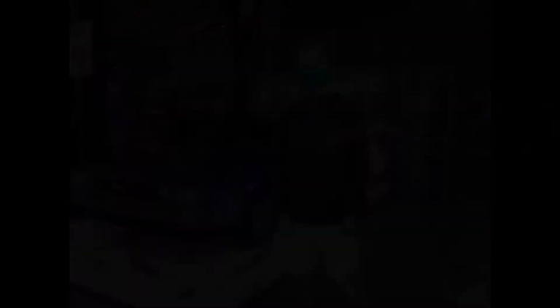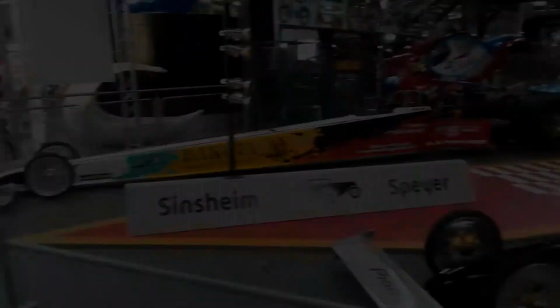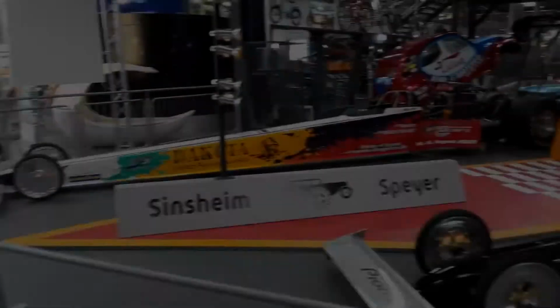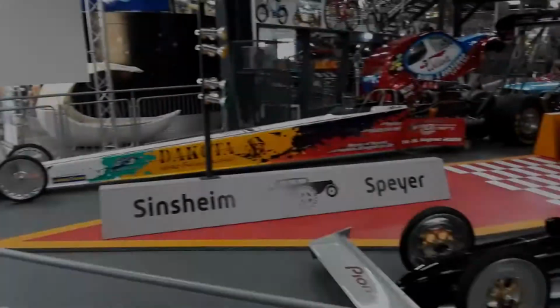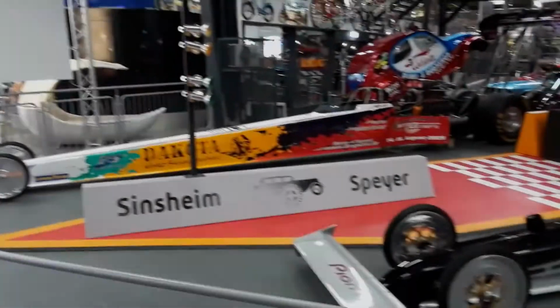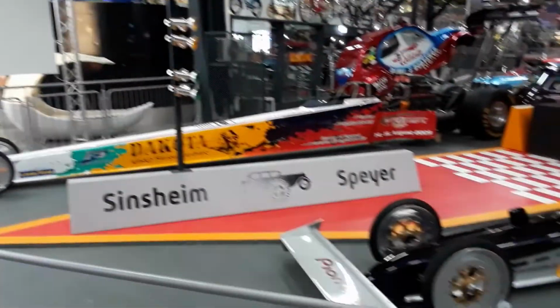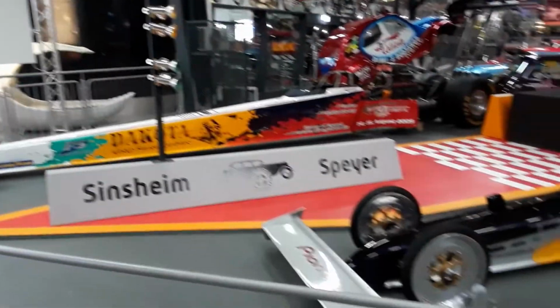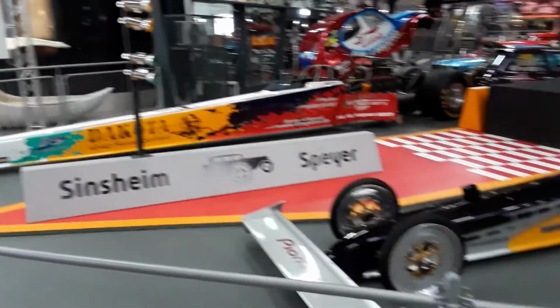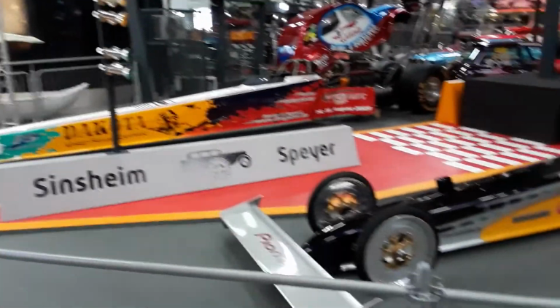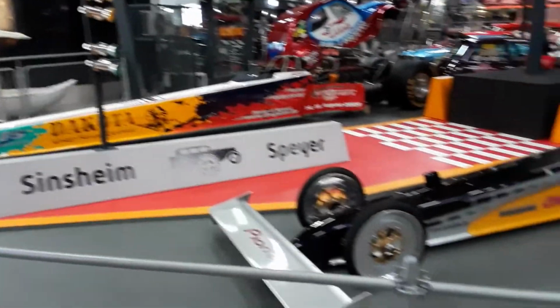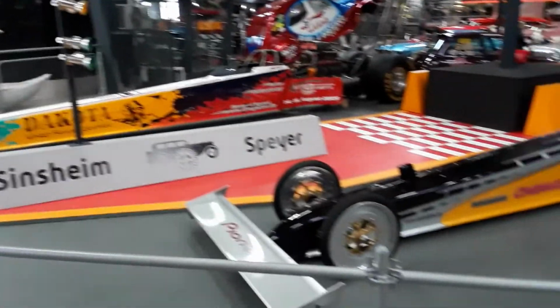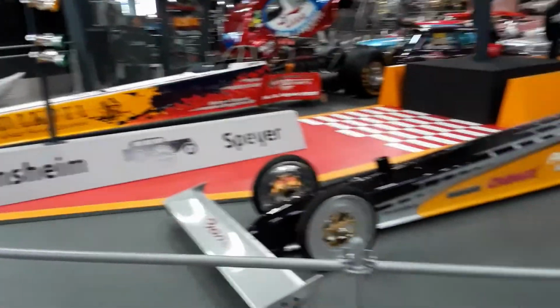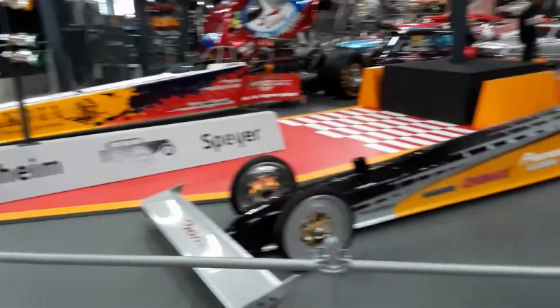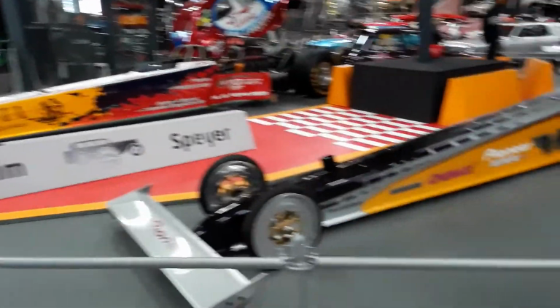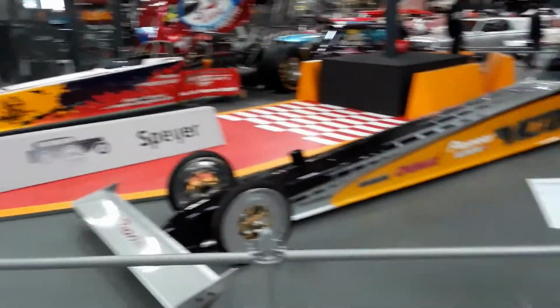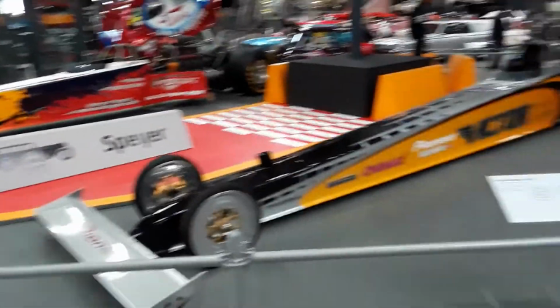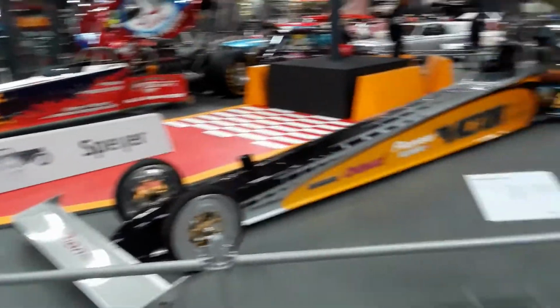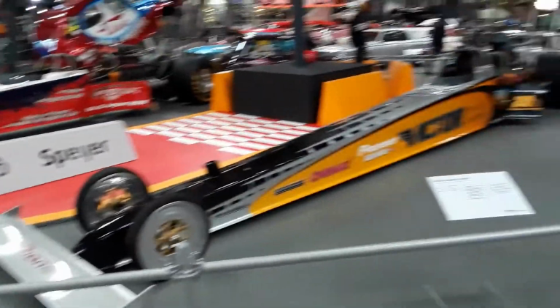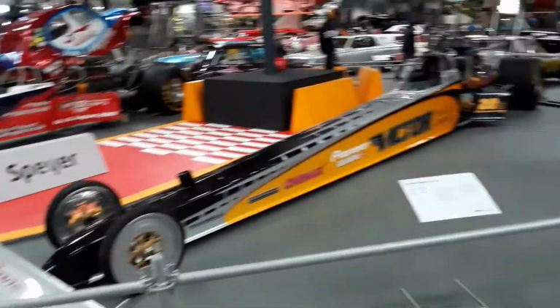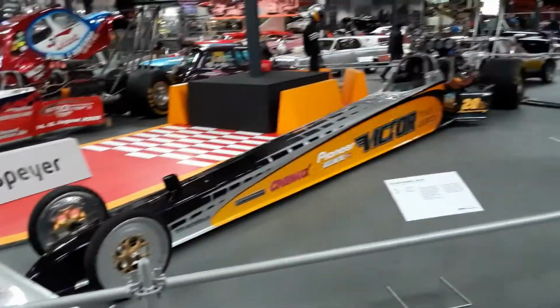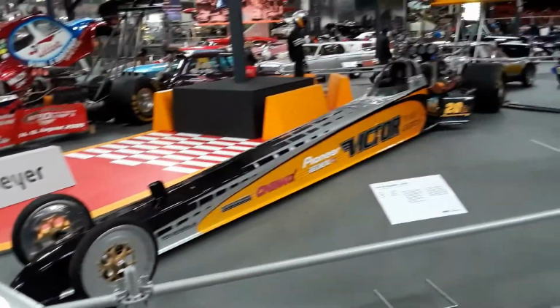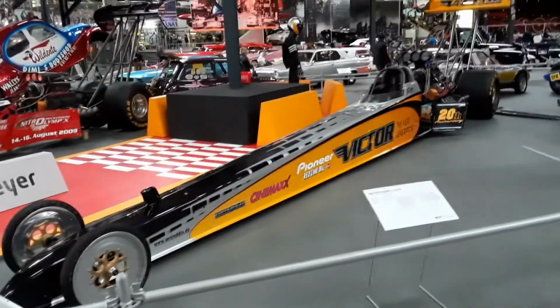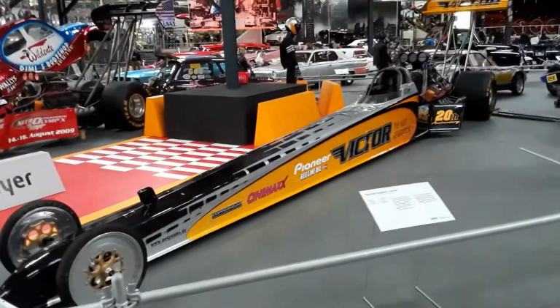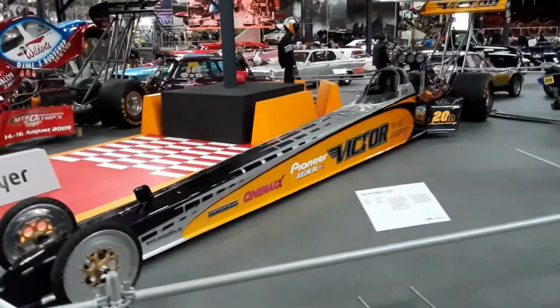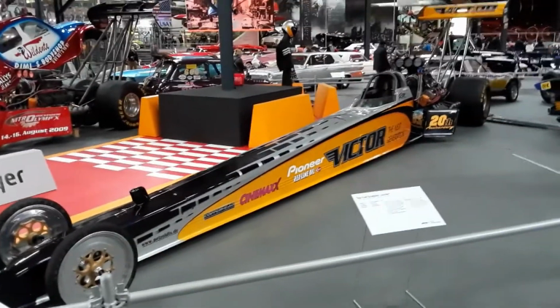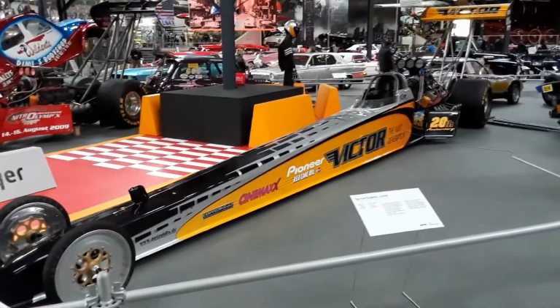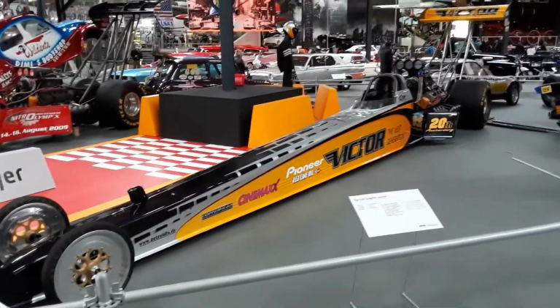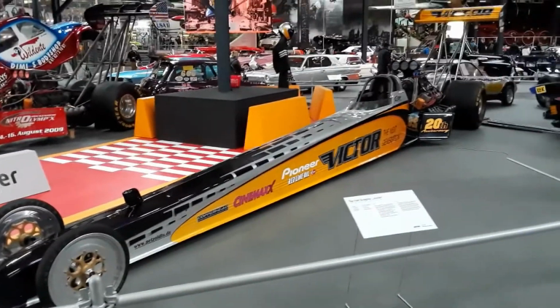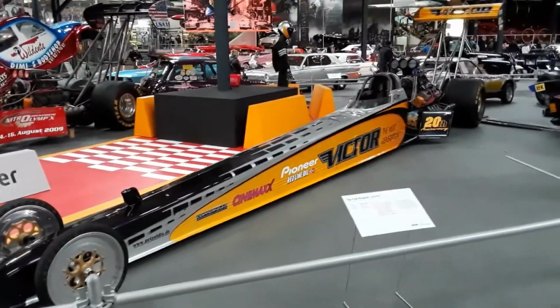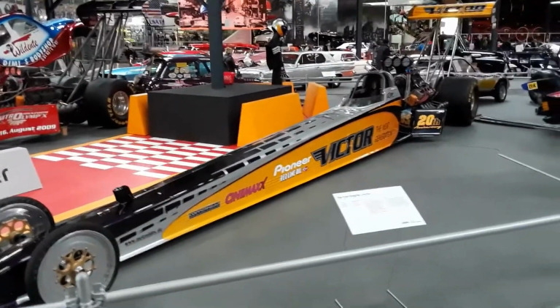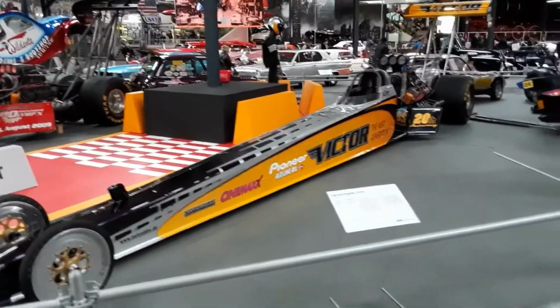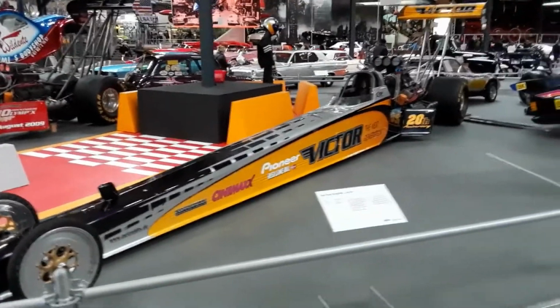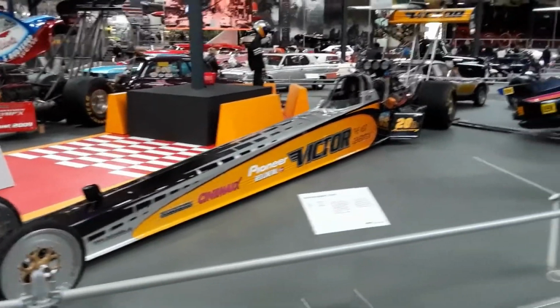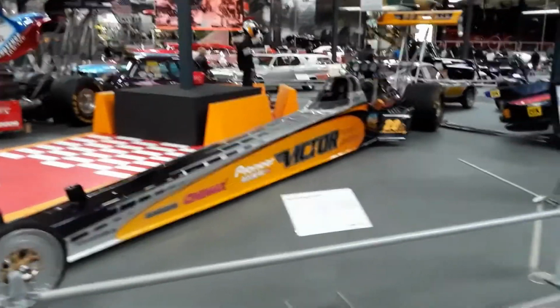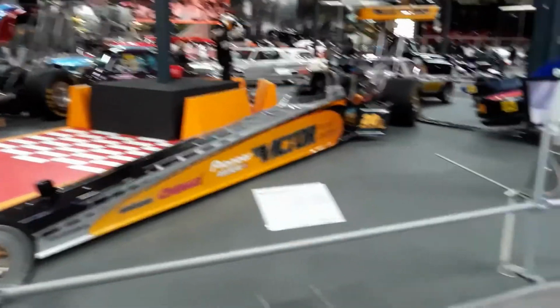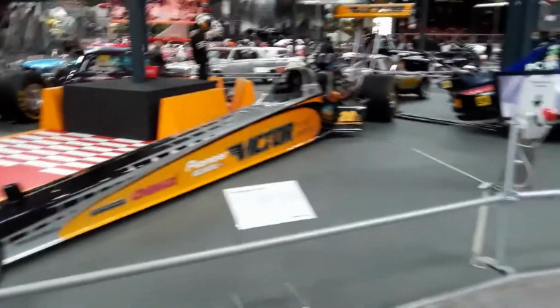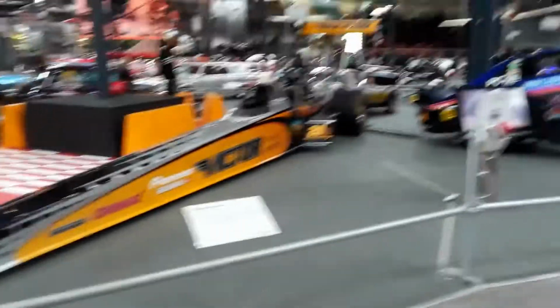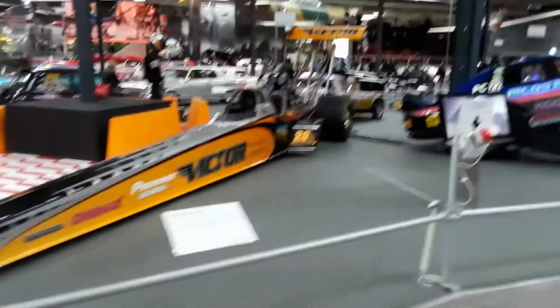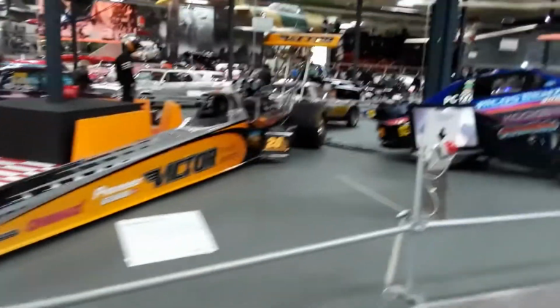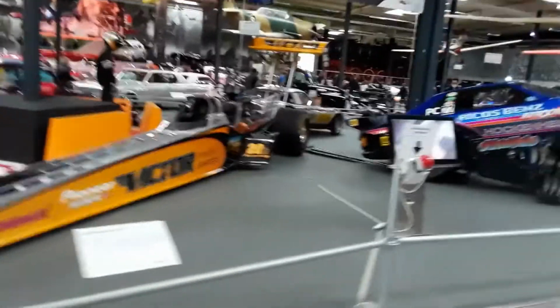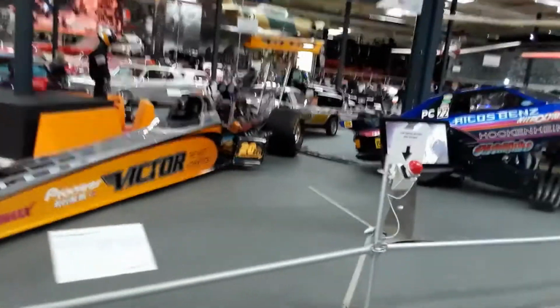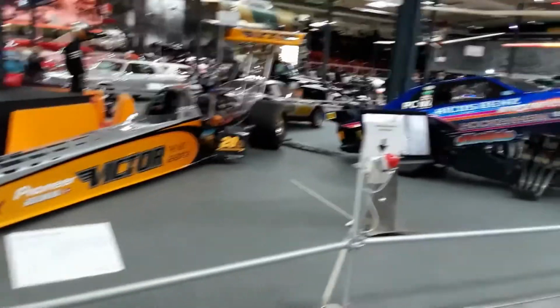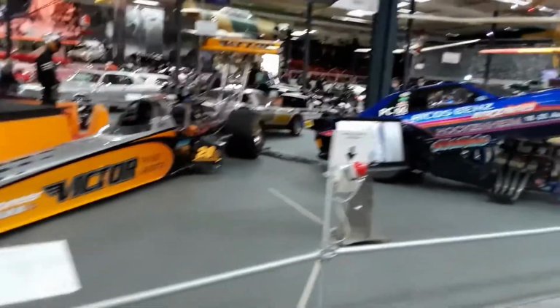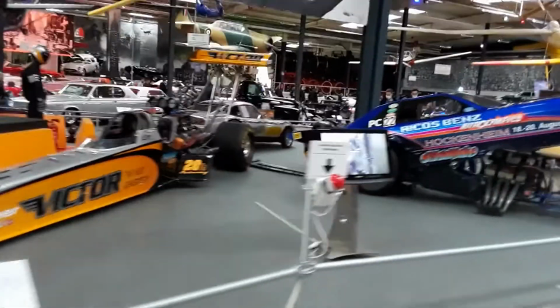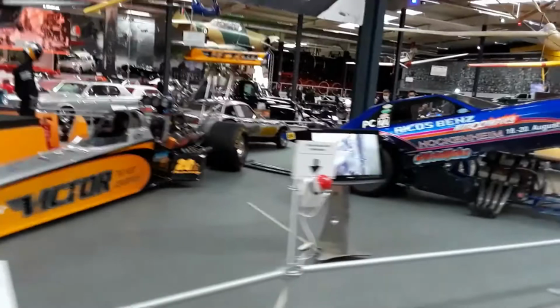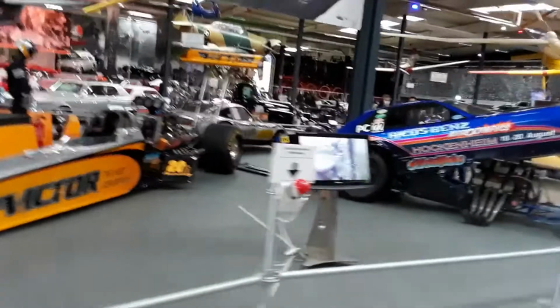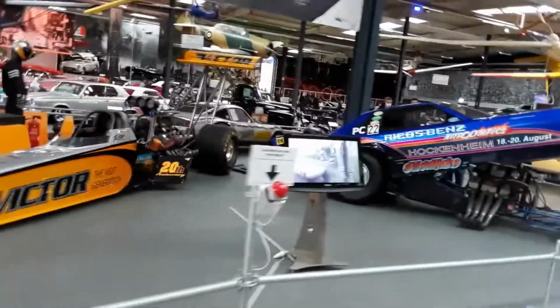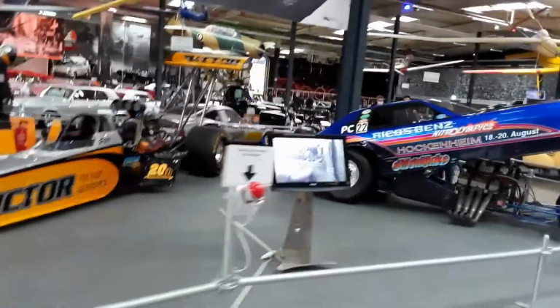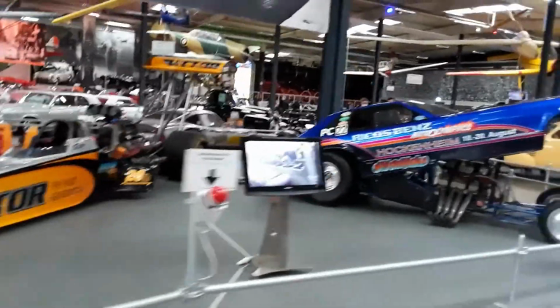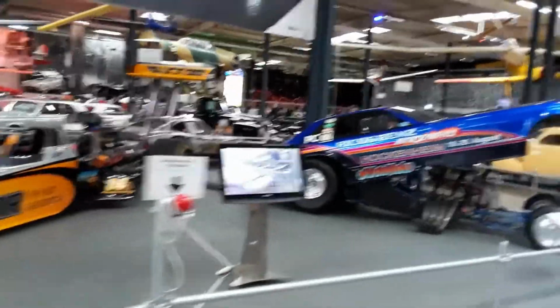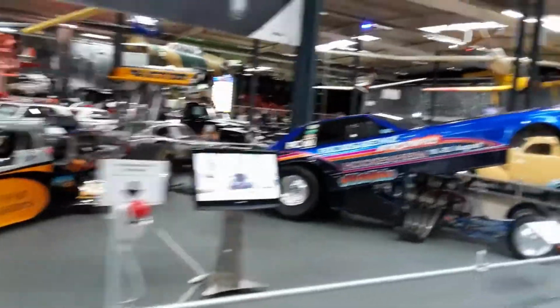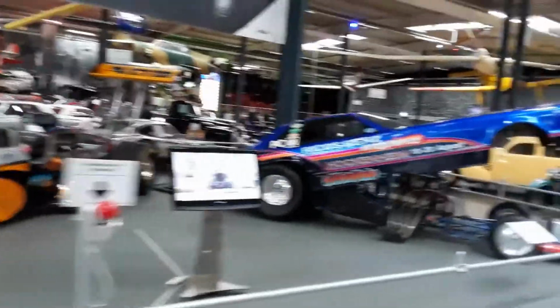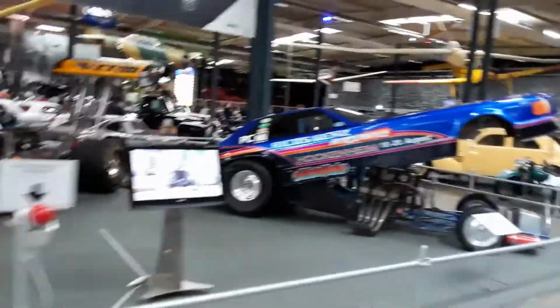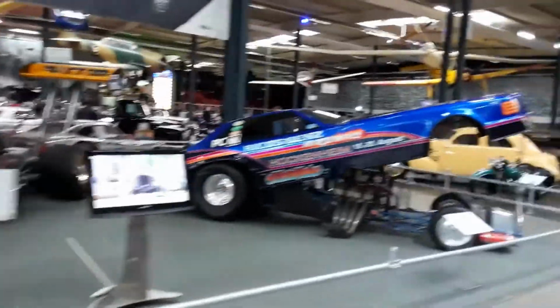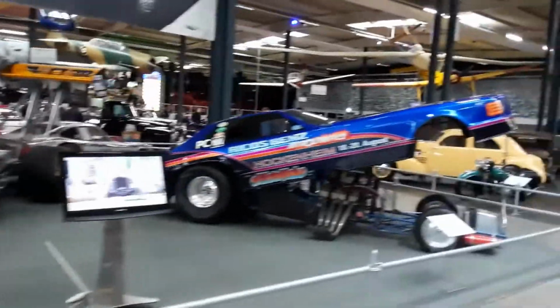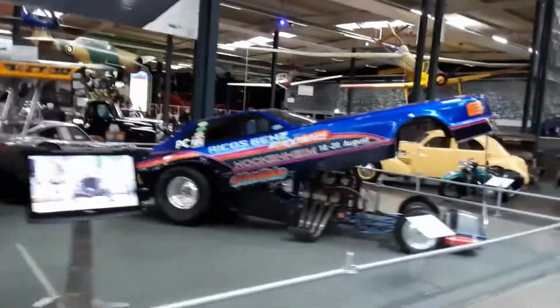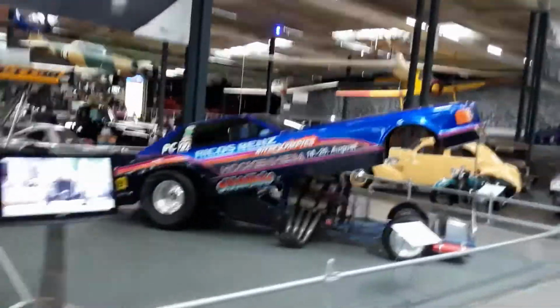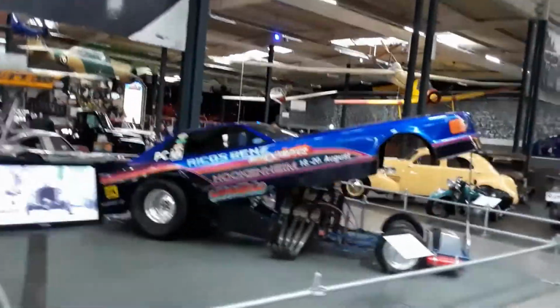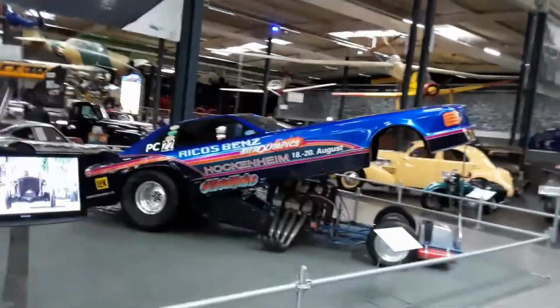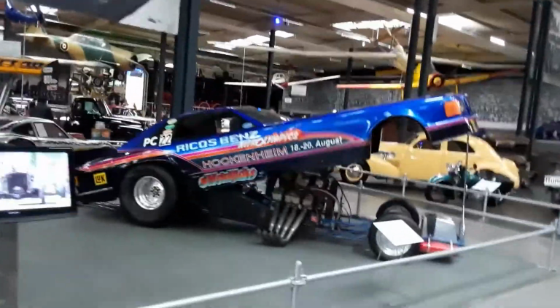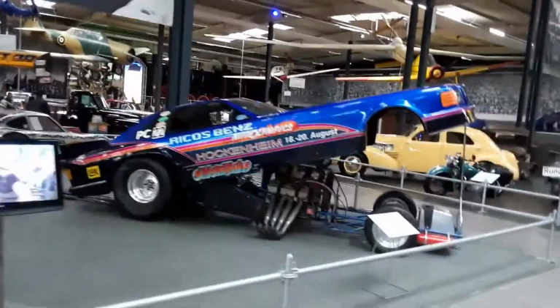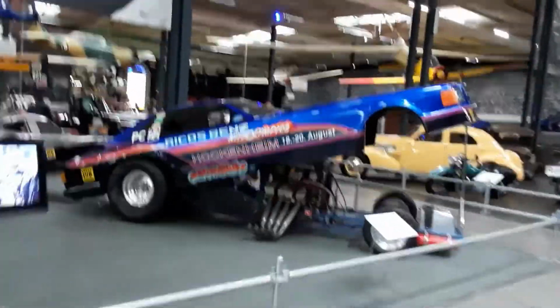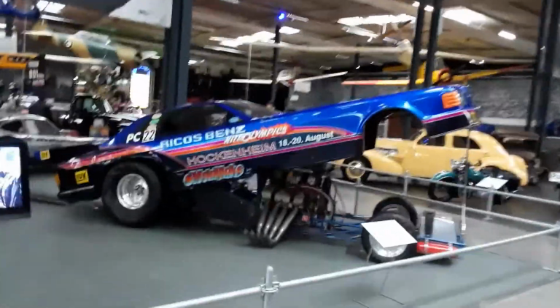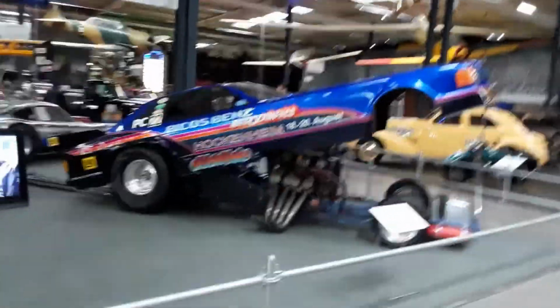This museum is made up of three different halls. This right here is the first hall, which contains mostly American cars and these hot rod vehicles.